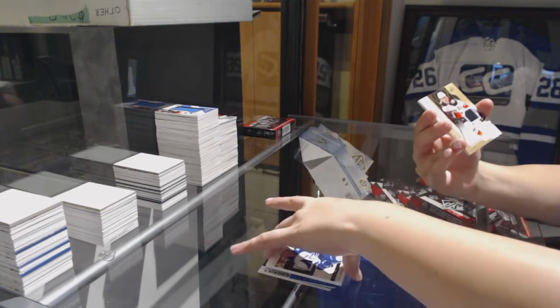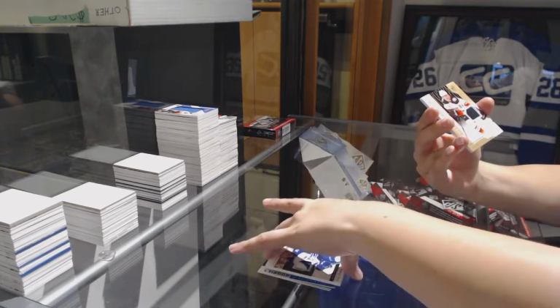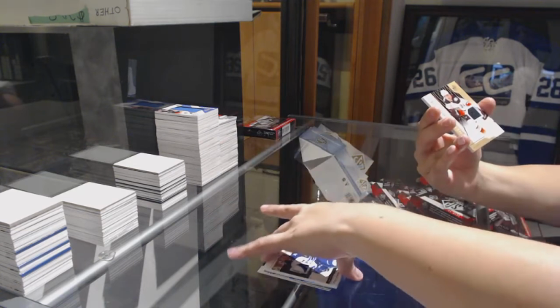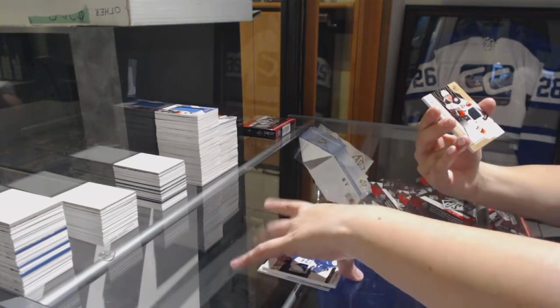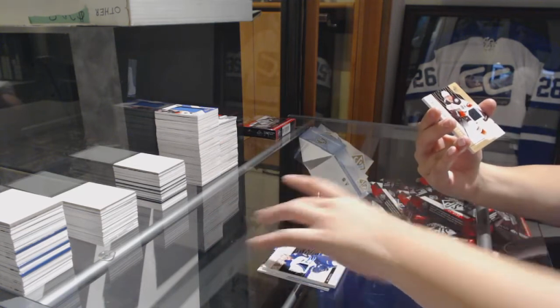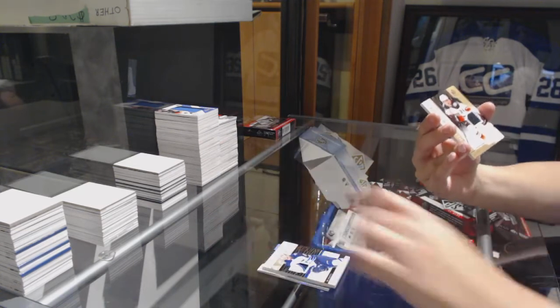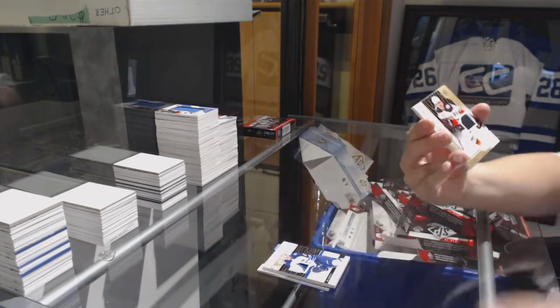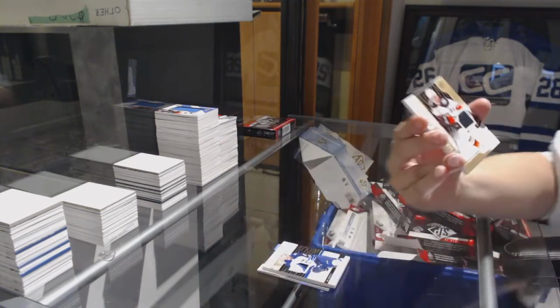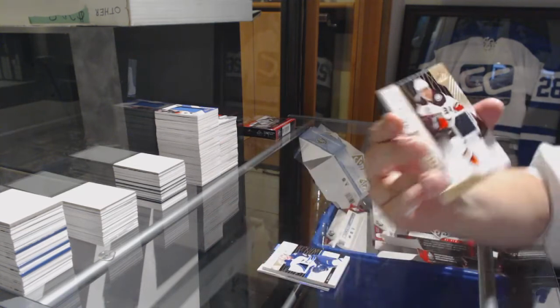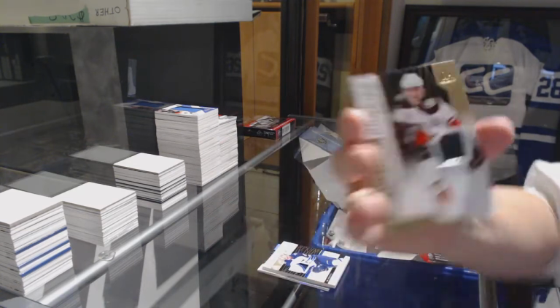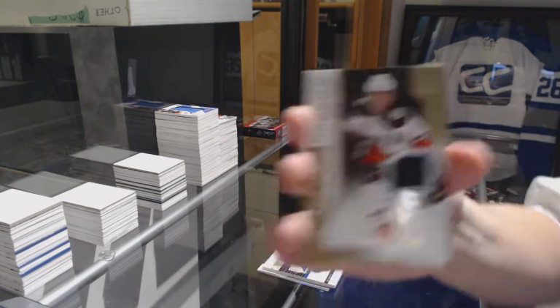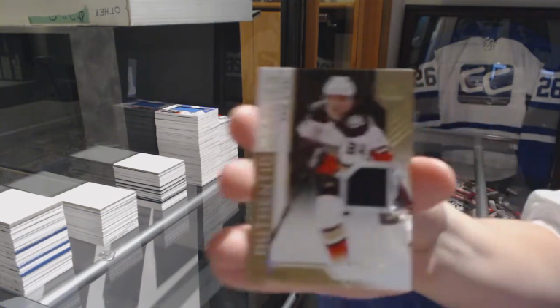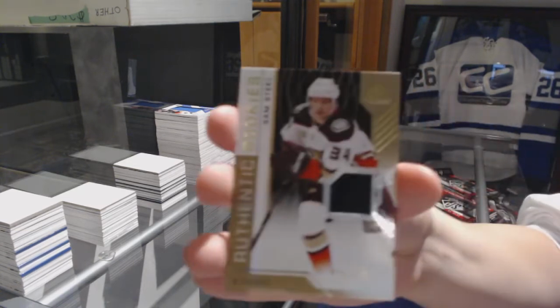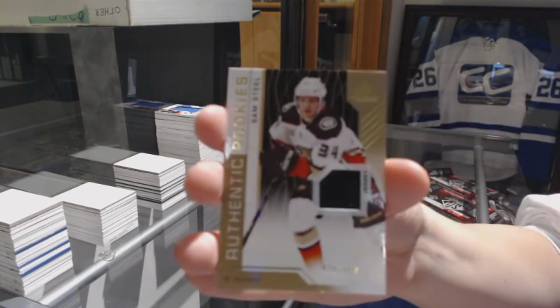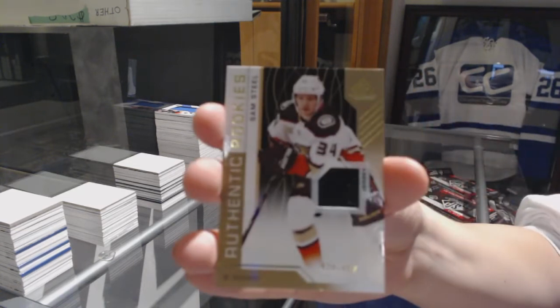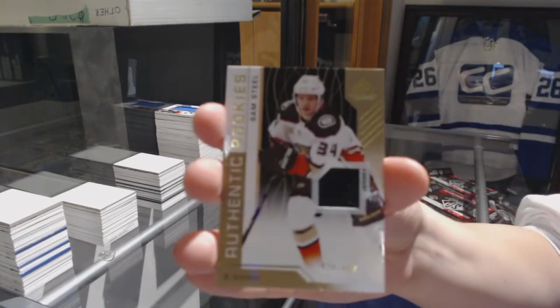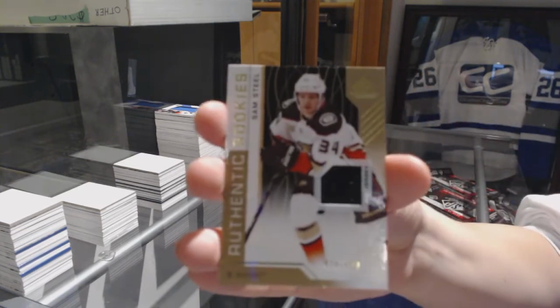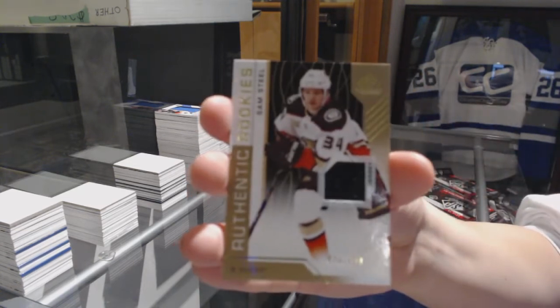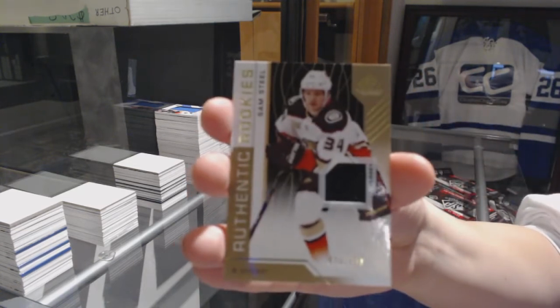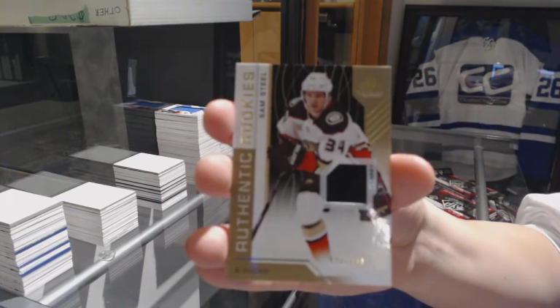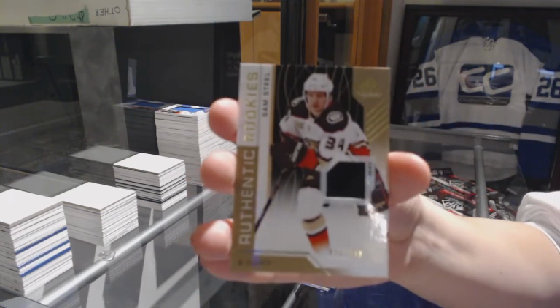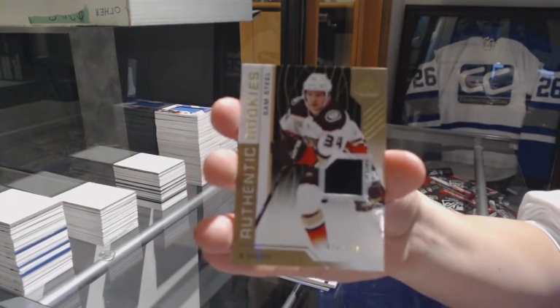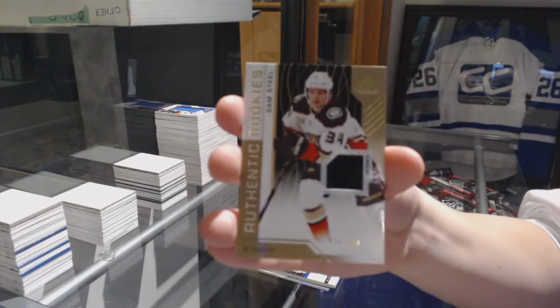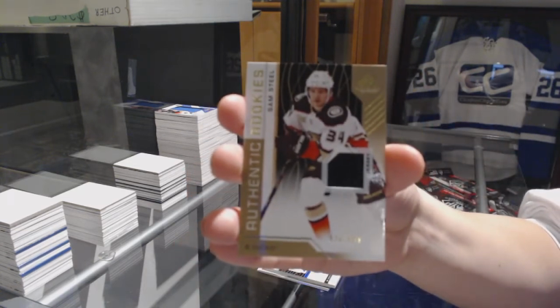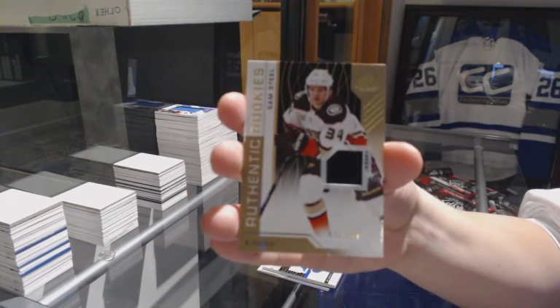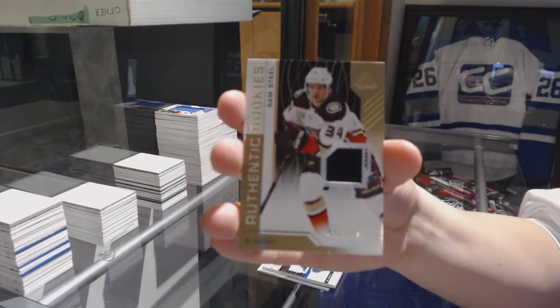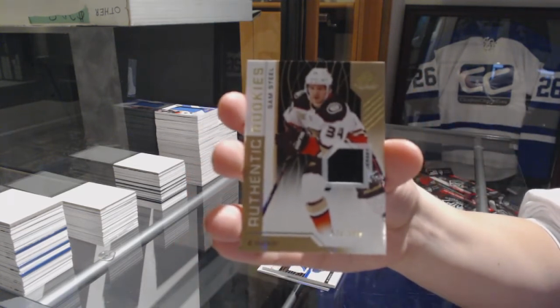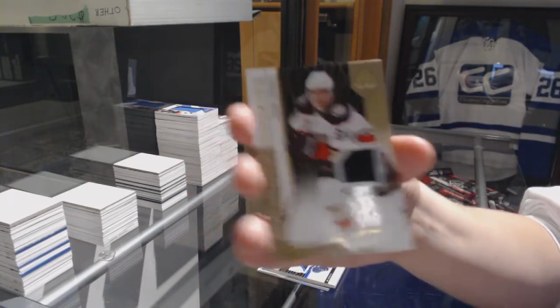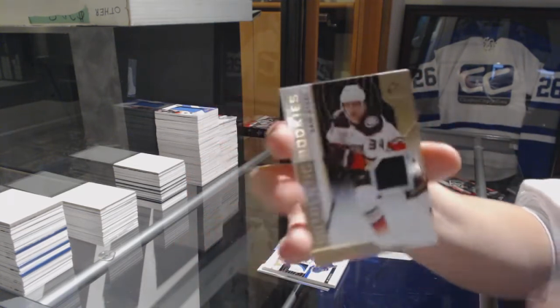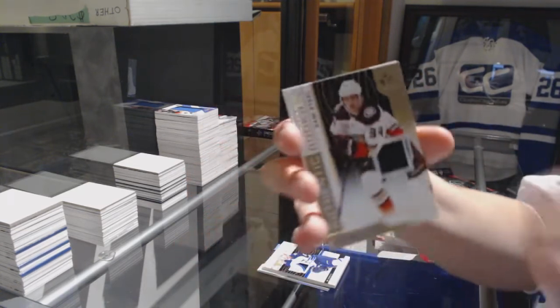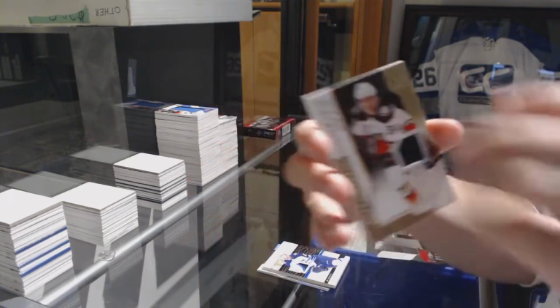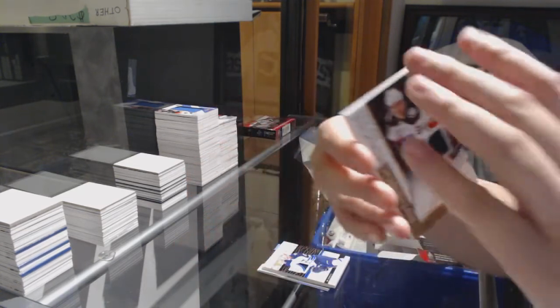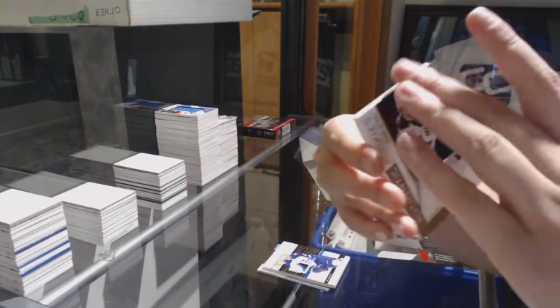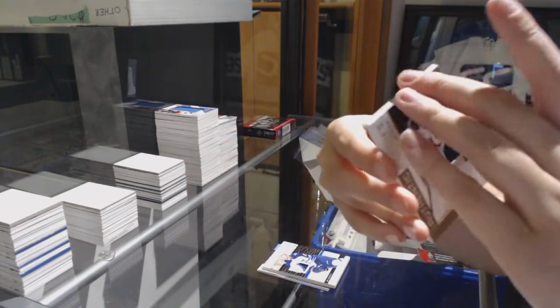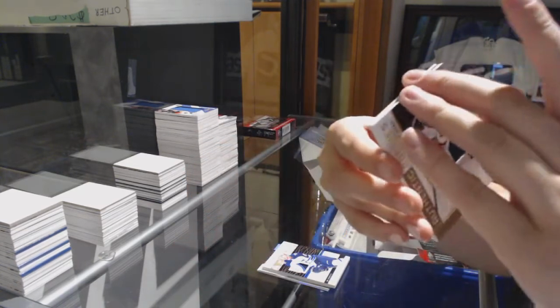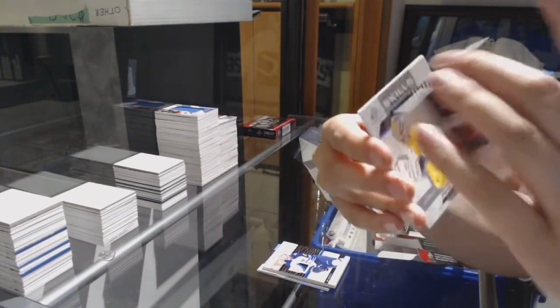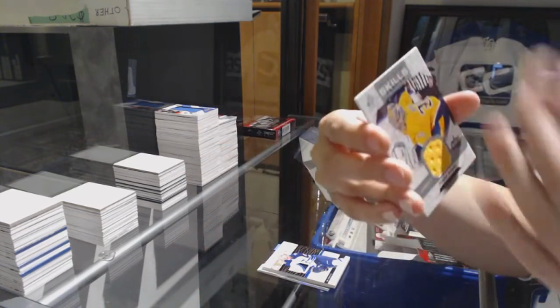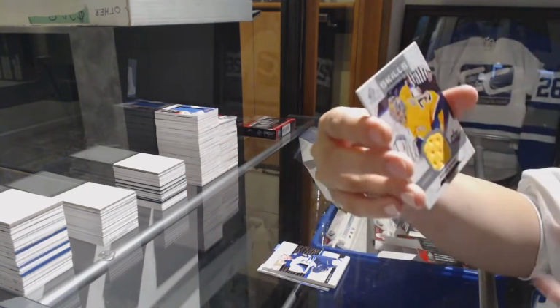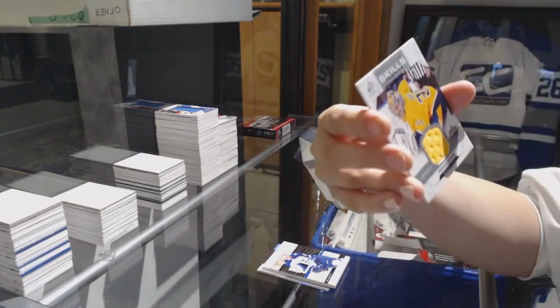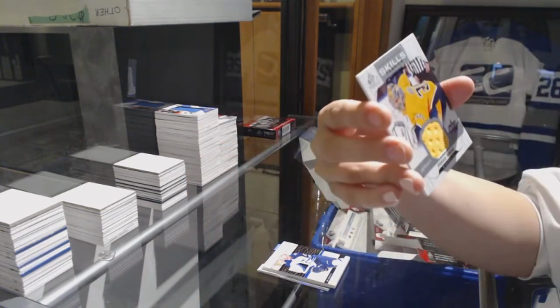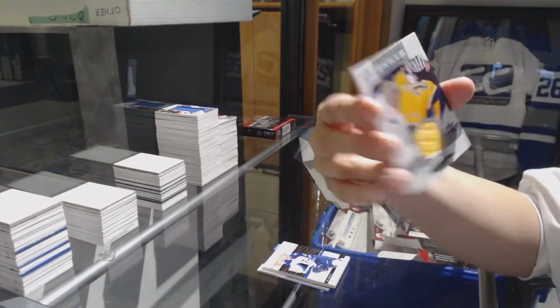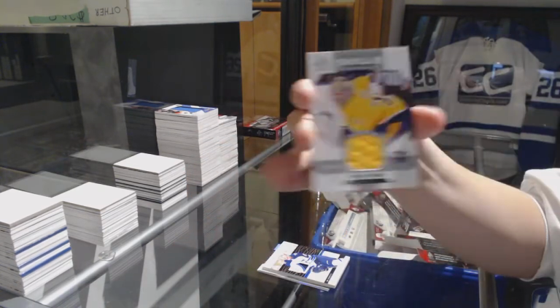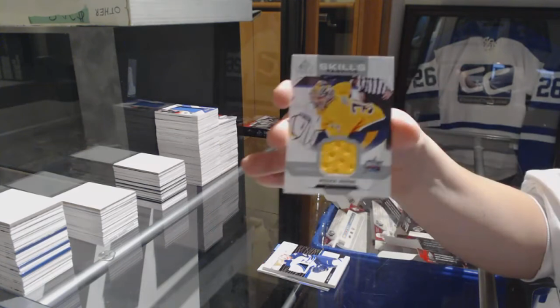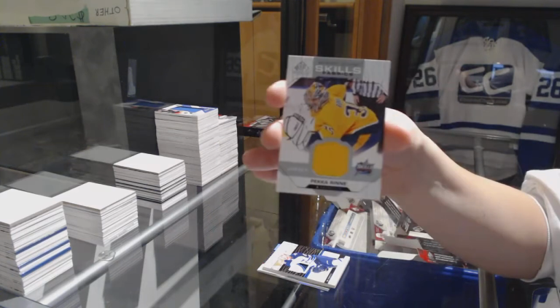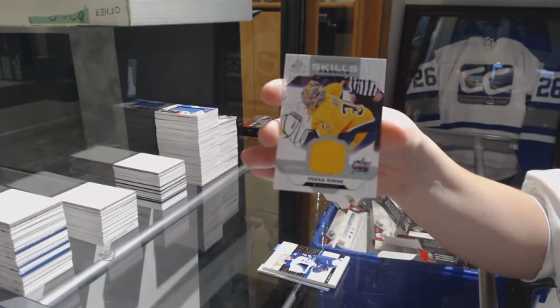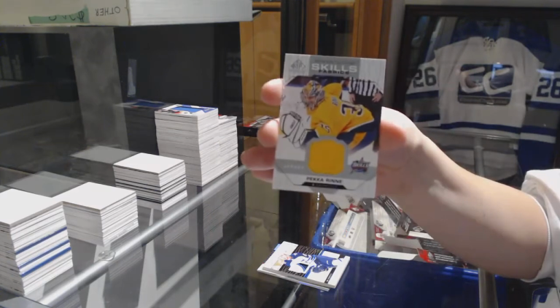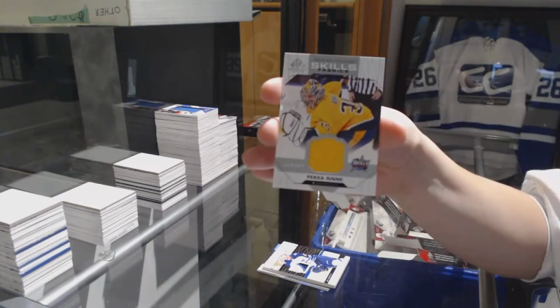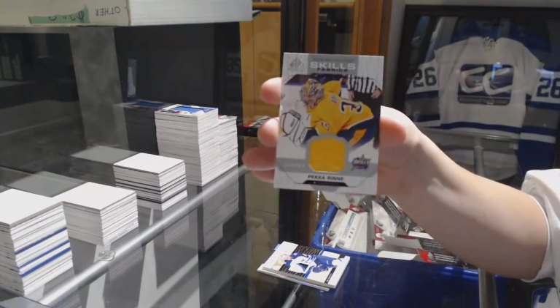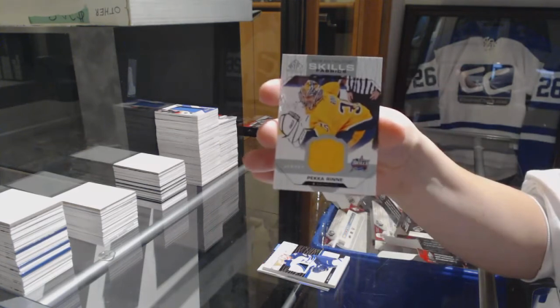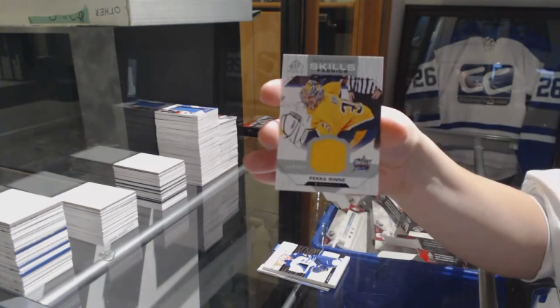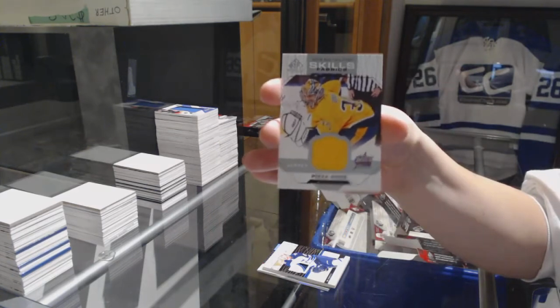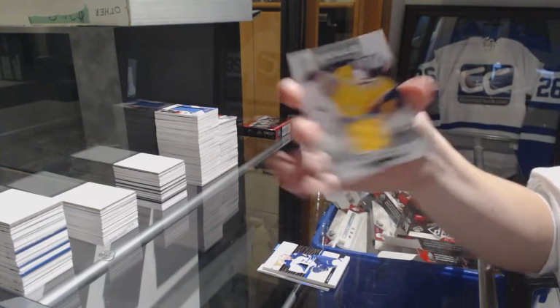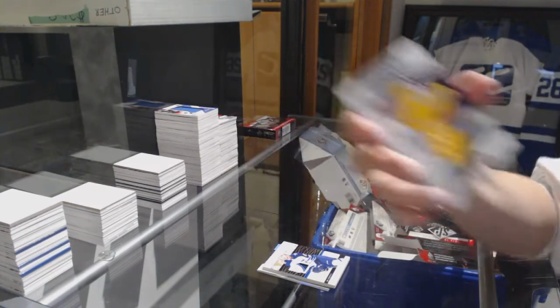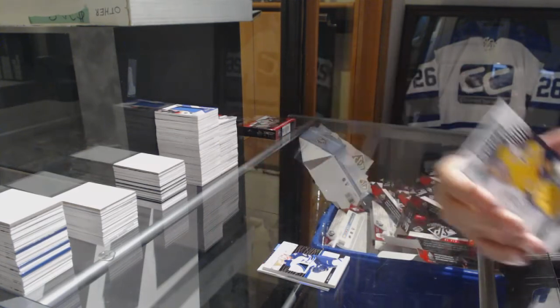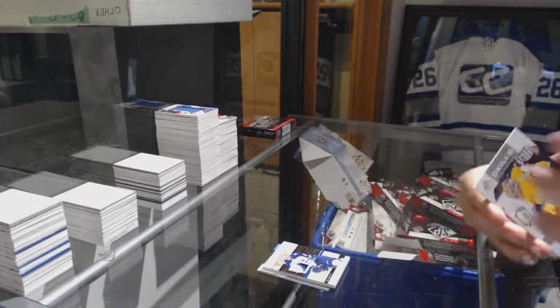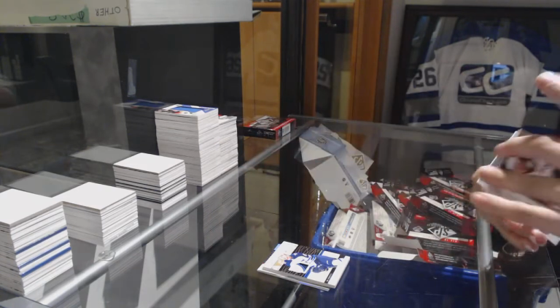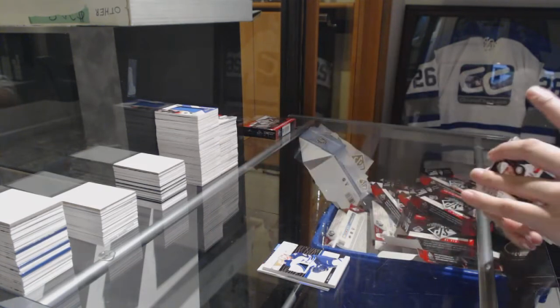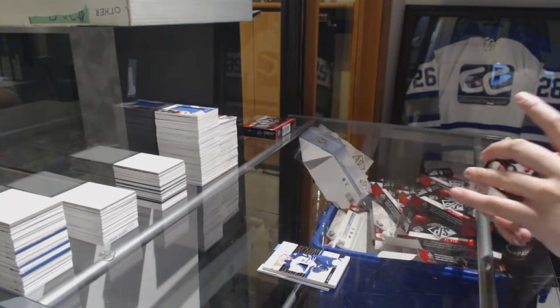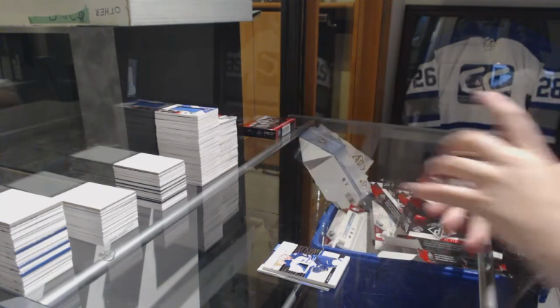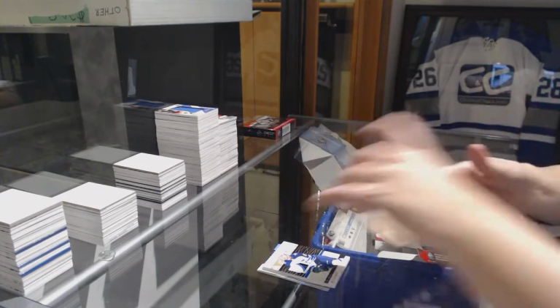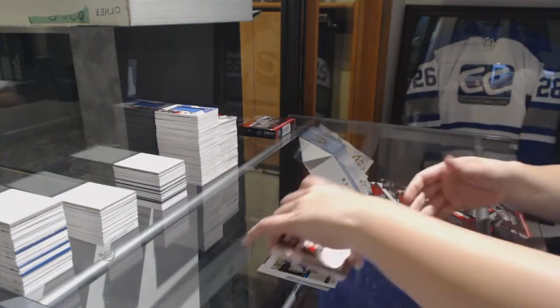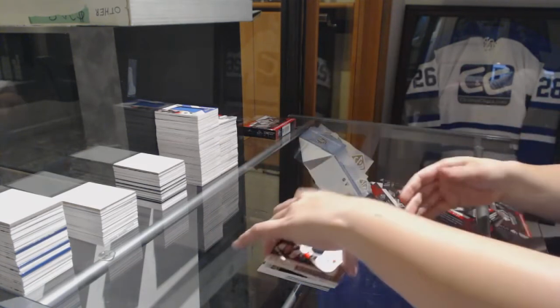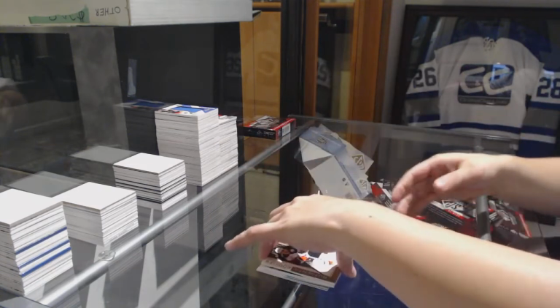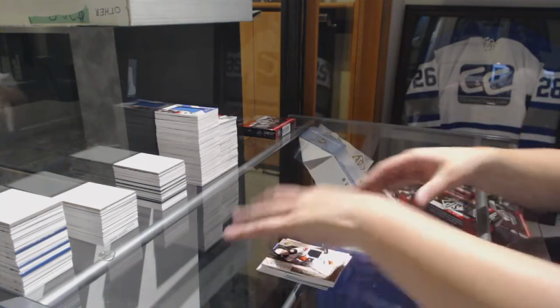Rookie jersey number to 499 for the Ducks, Sam Steel. And Pekka Rinne All-Star Skills for the Predators.